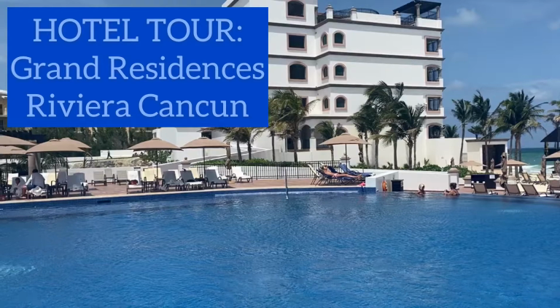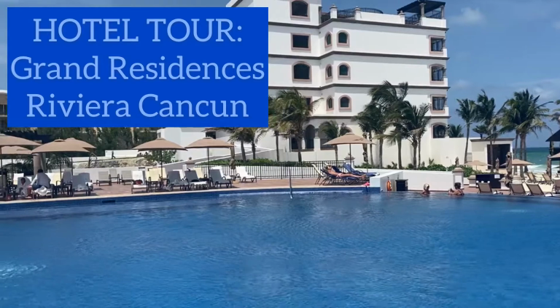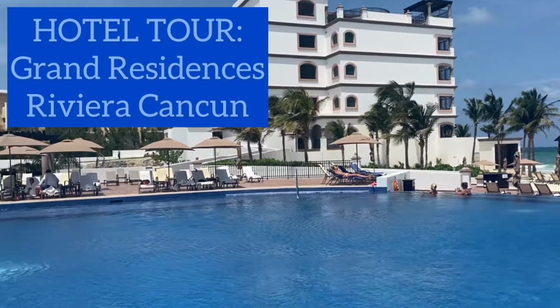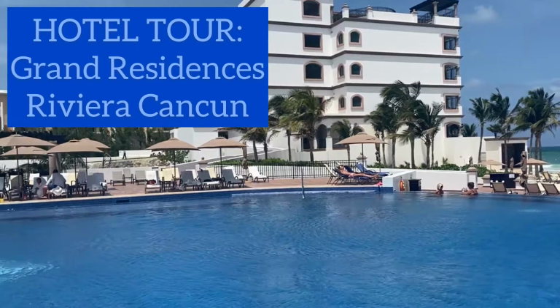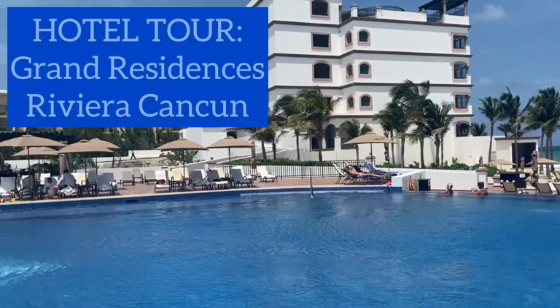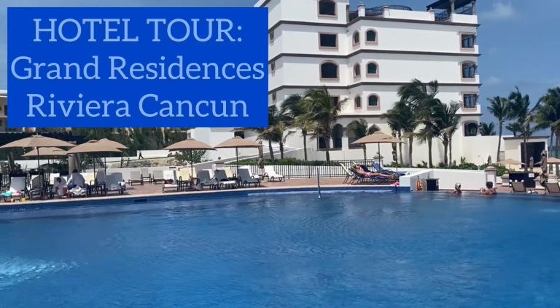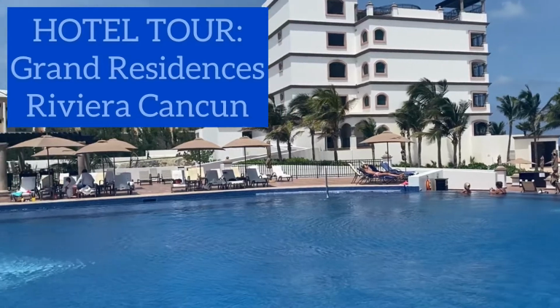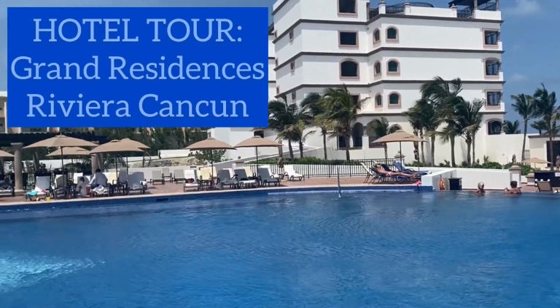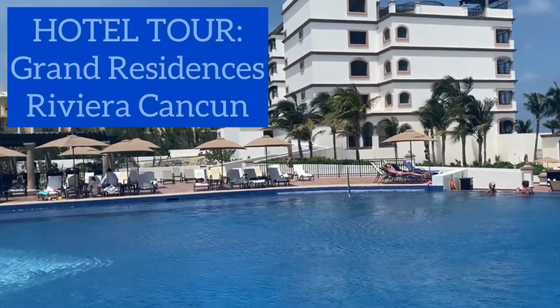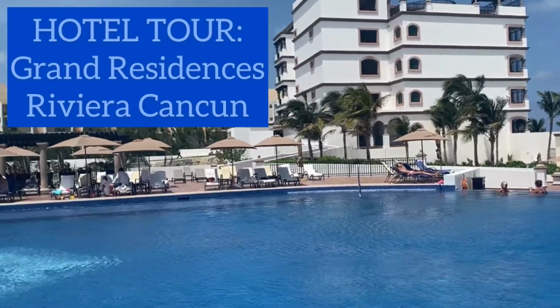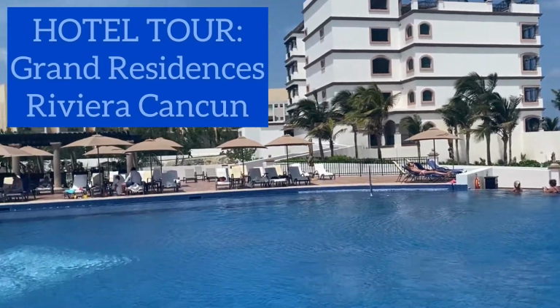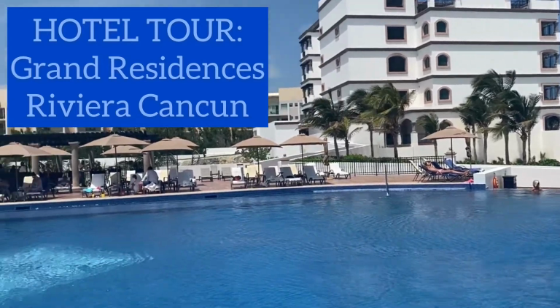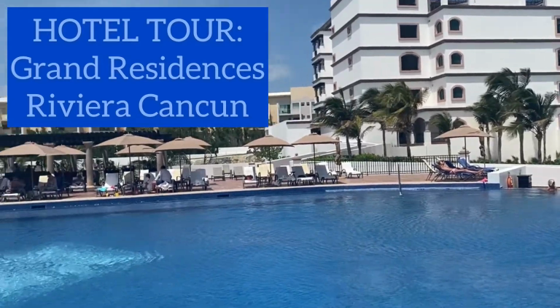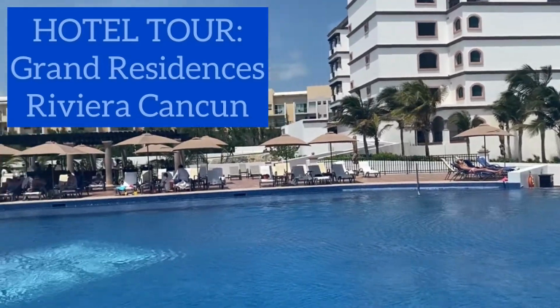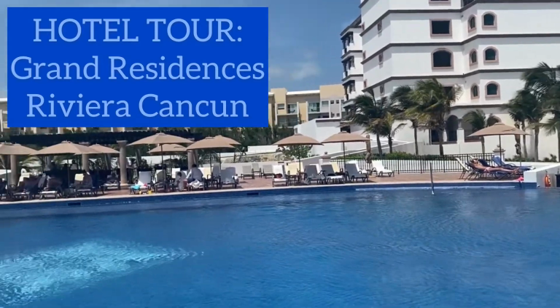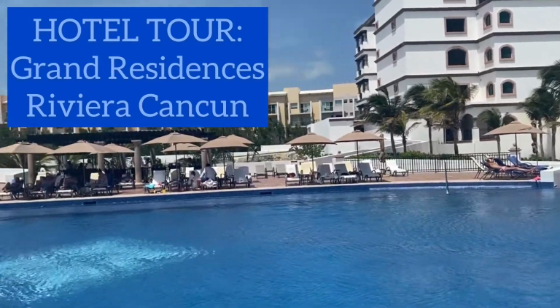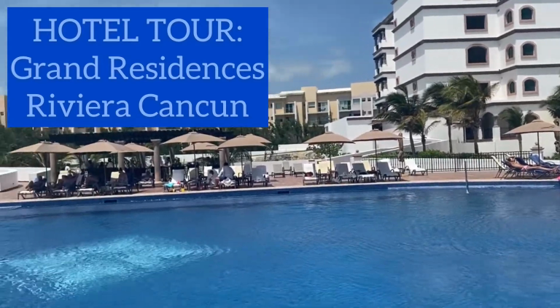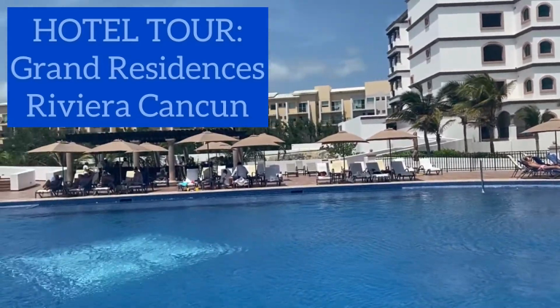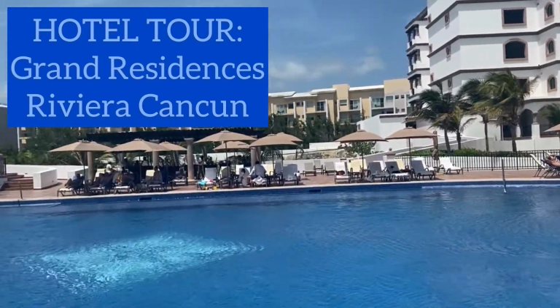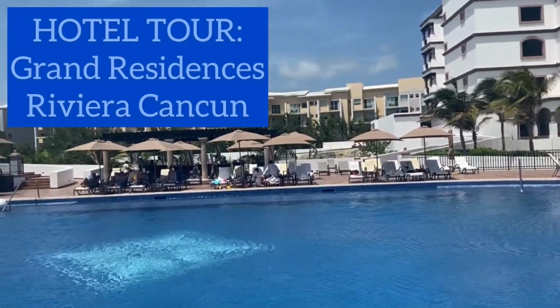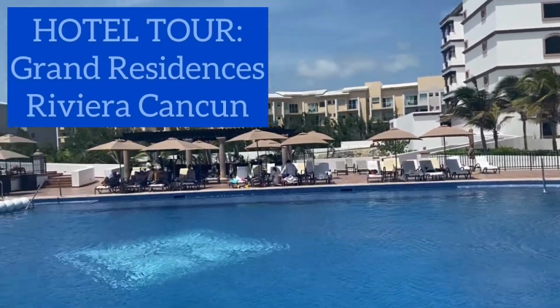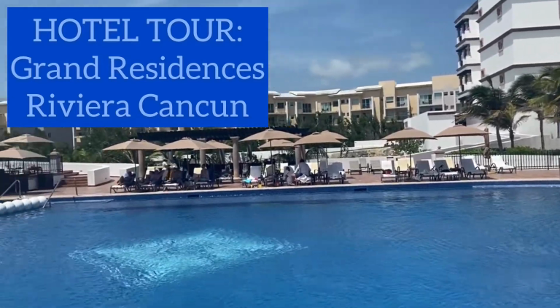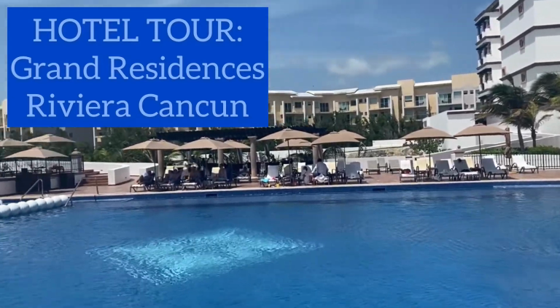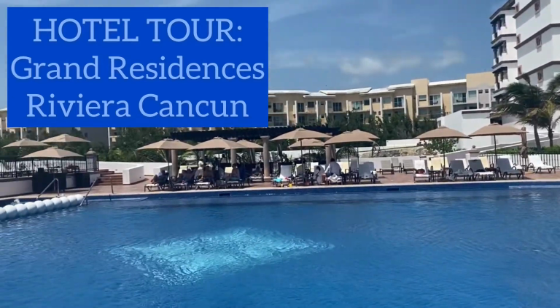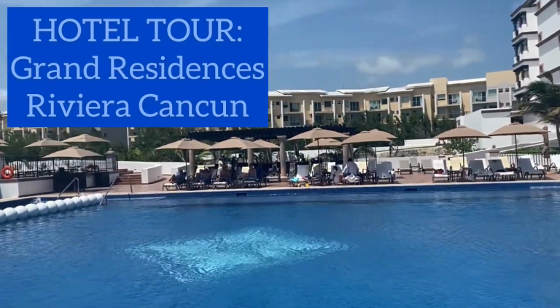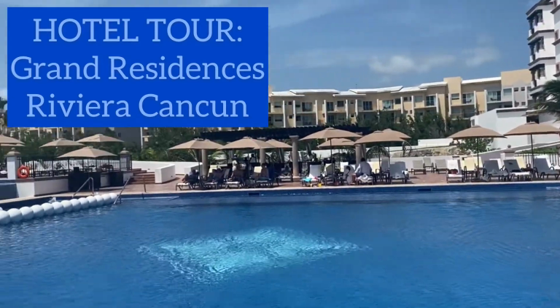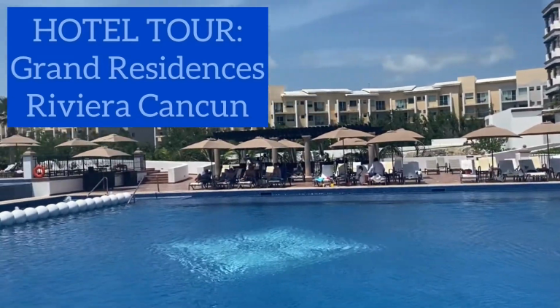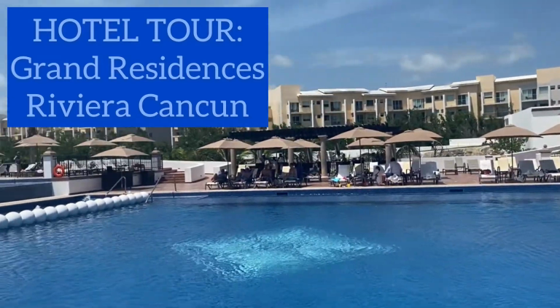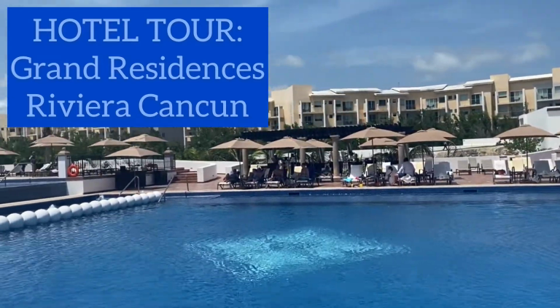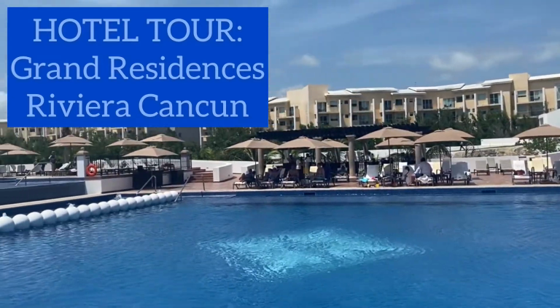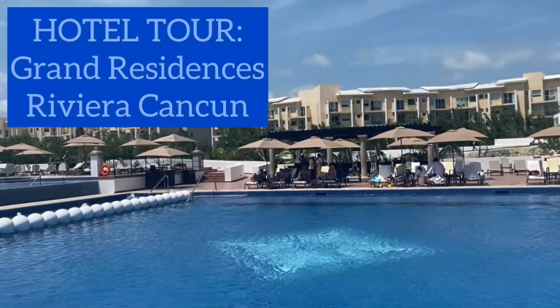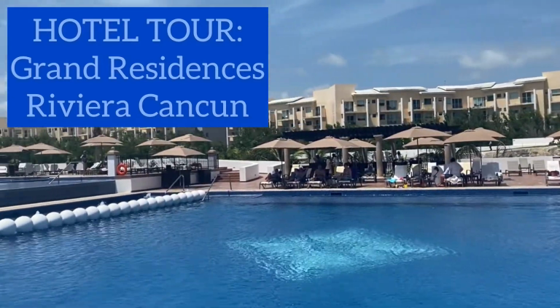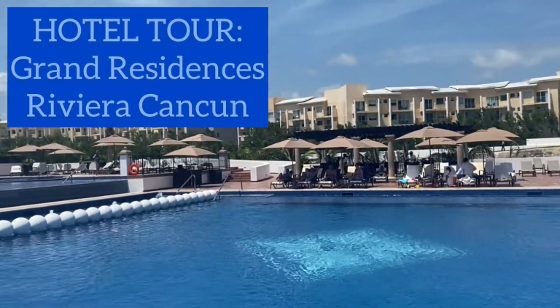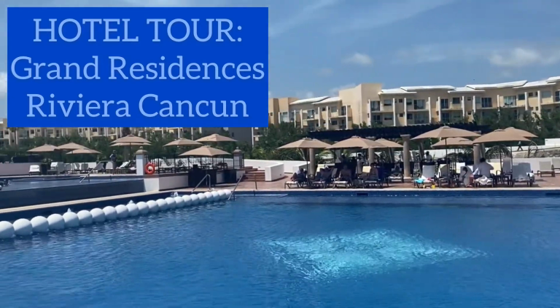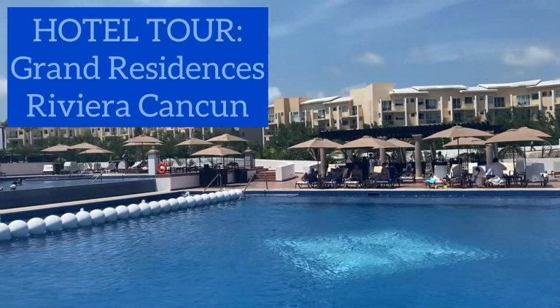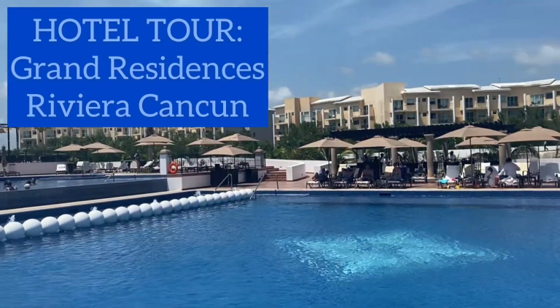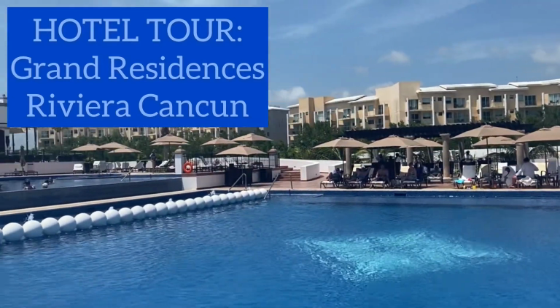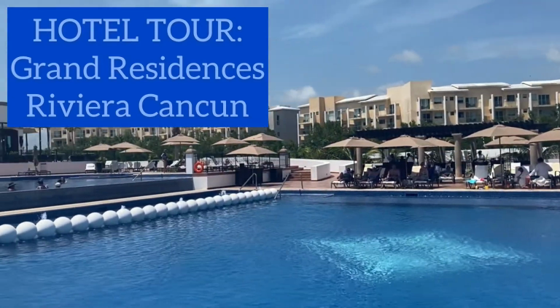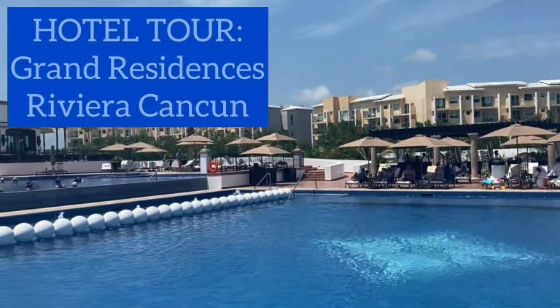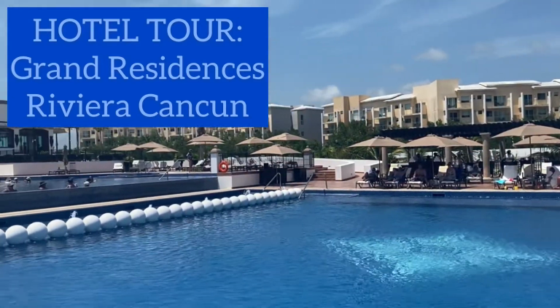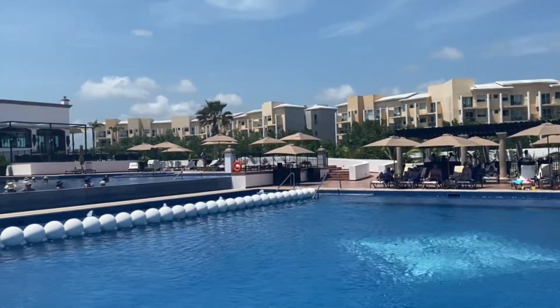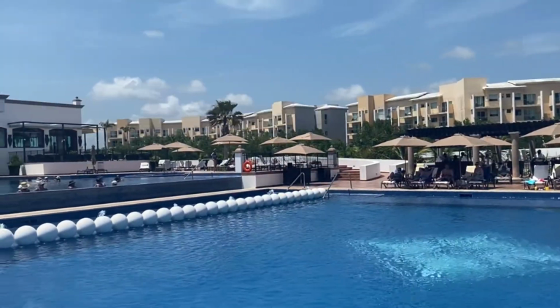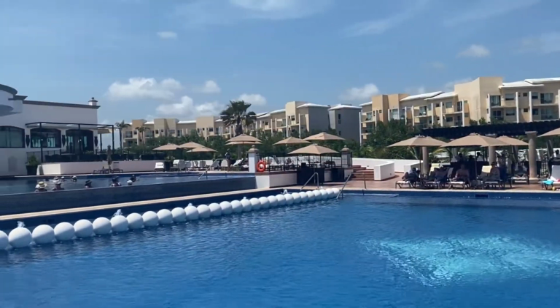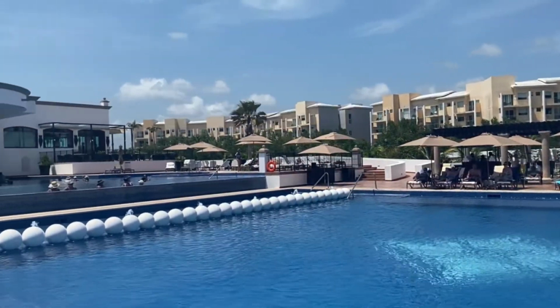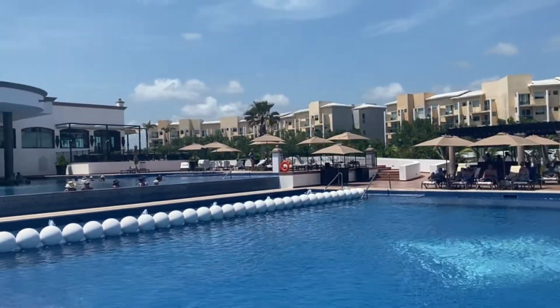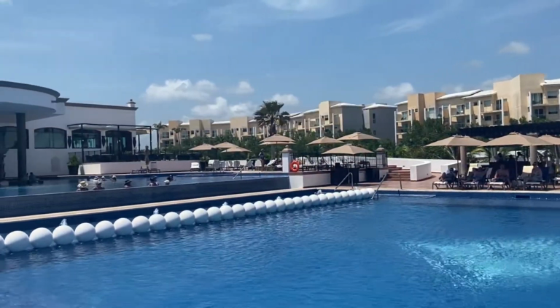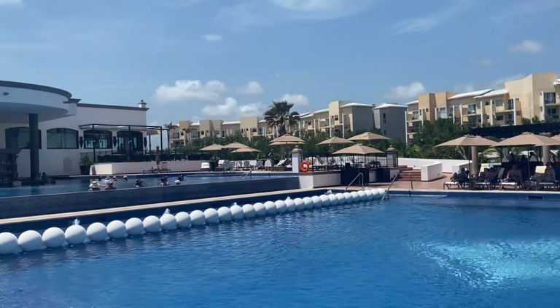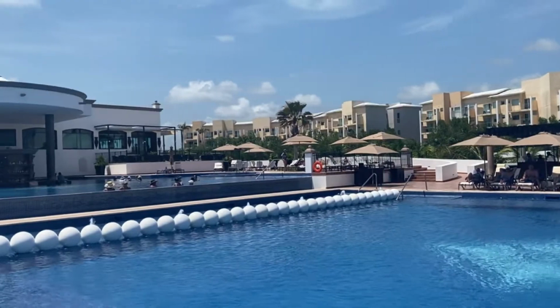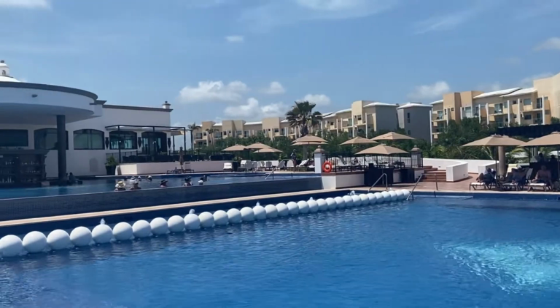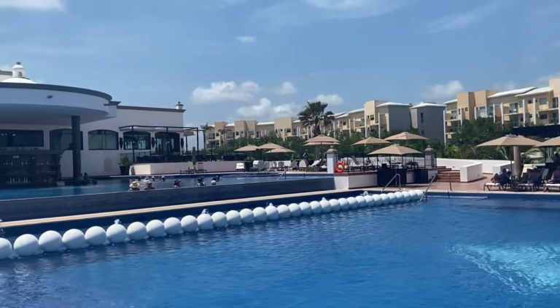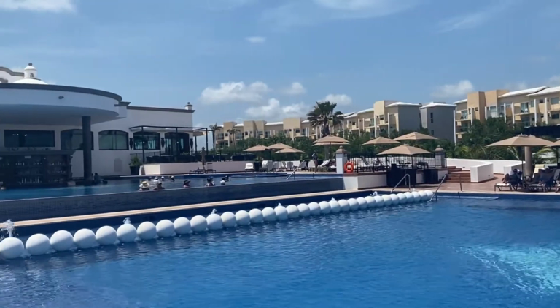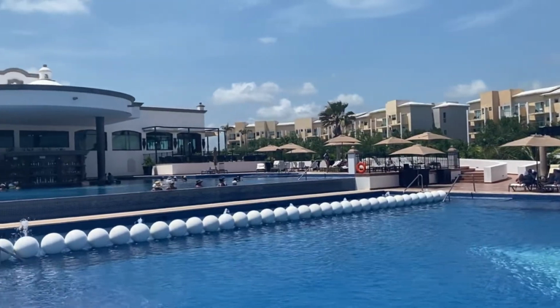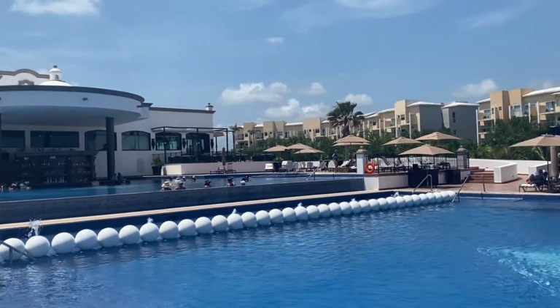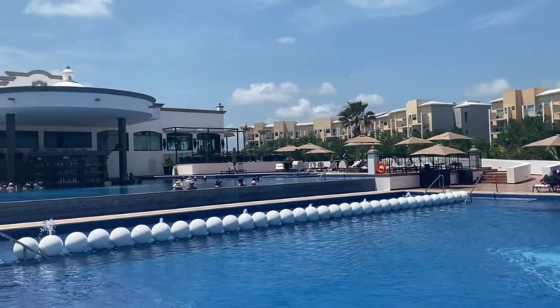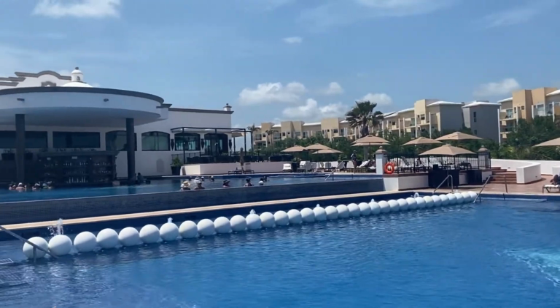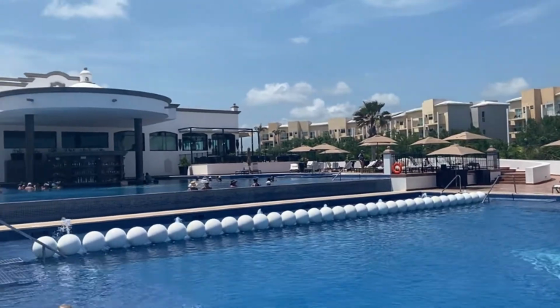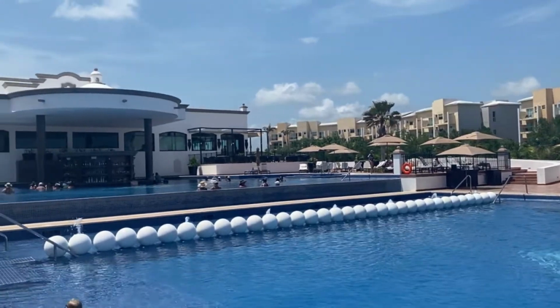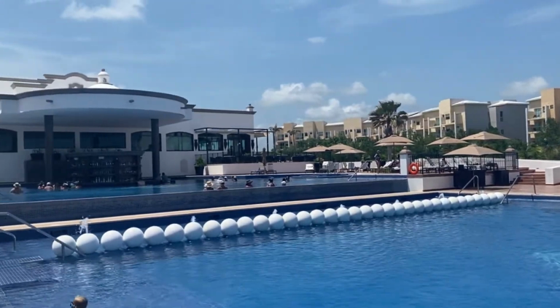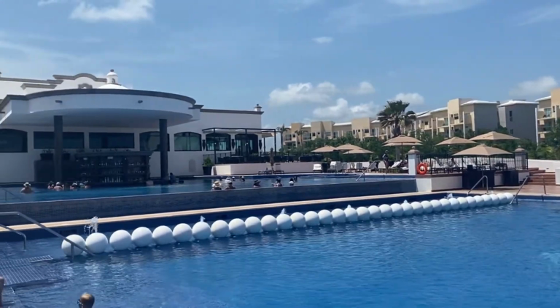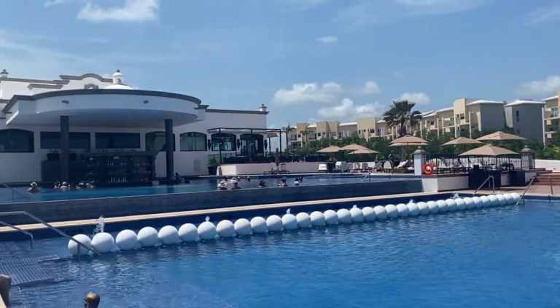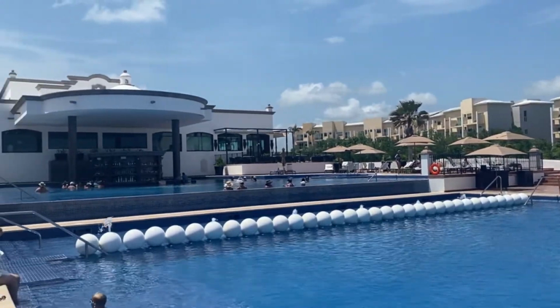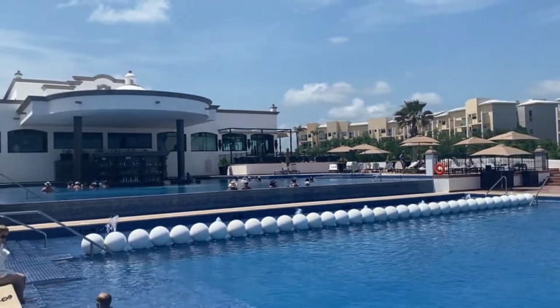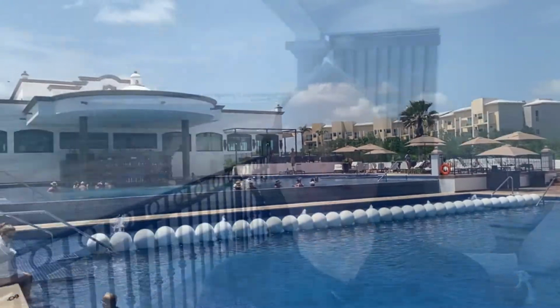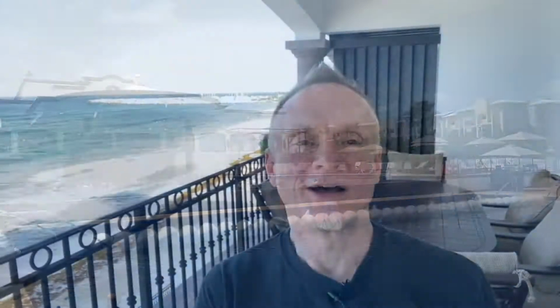I recently stayed at the Grand Residences Riviera Cancun. Join me for a quick tour and find out what I like most about it.